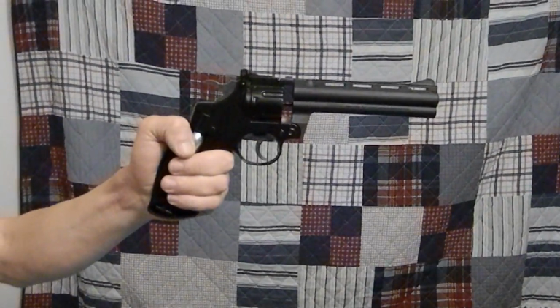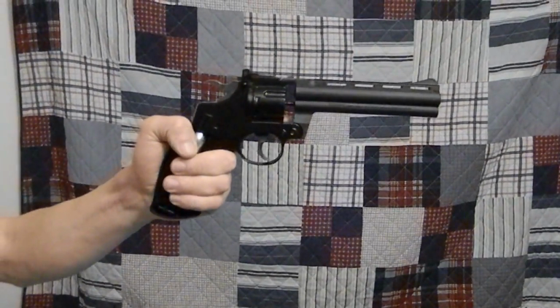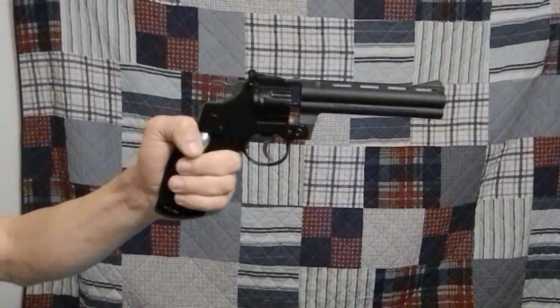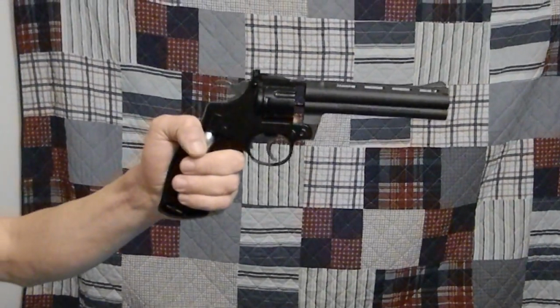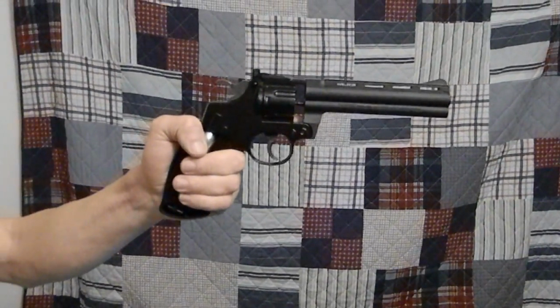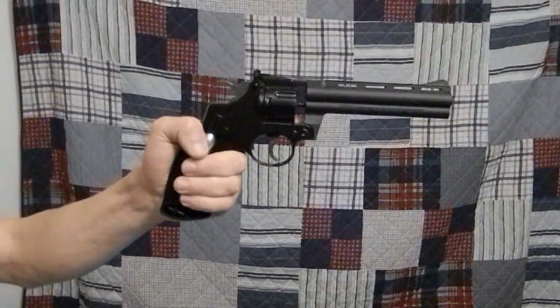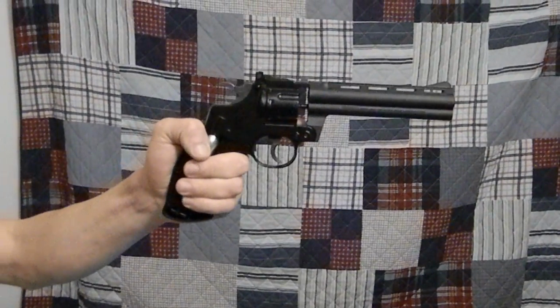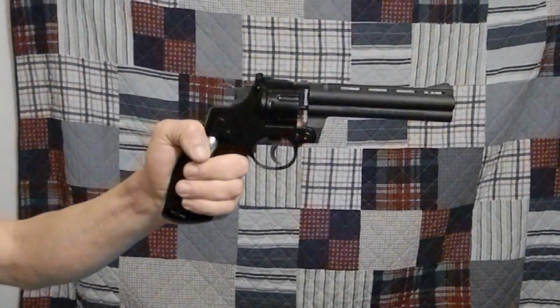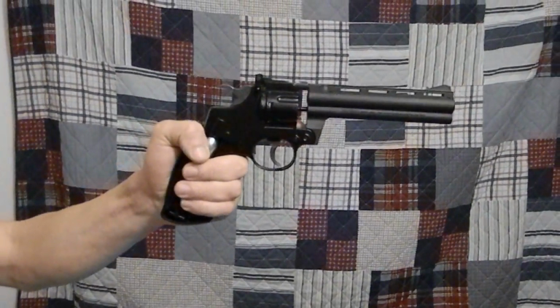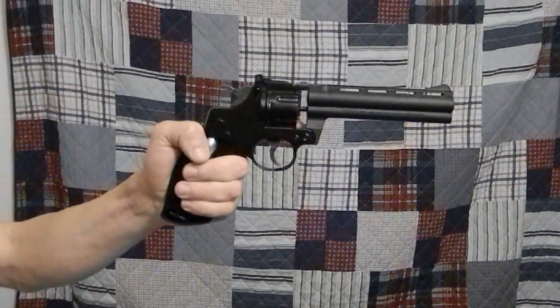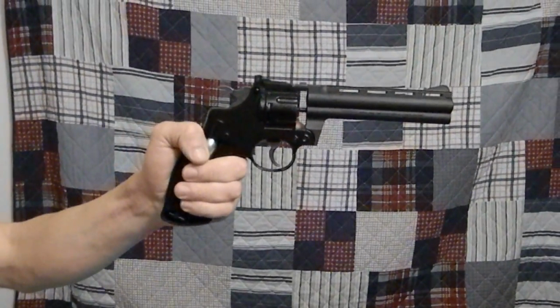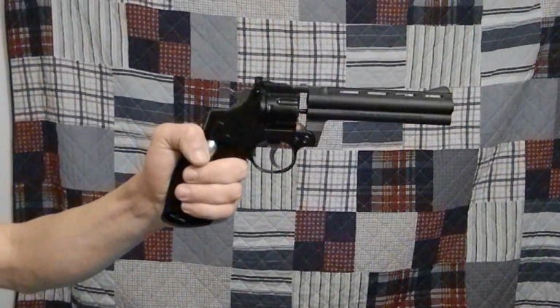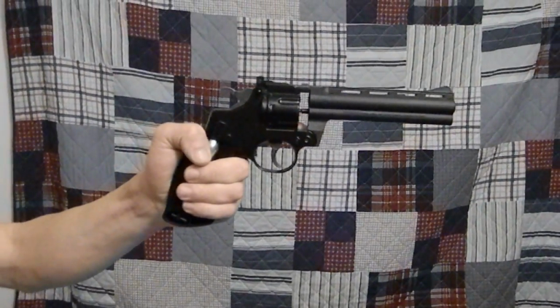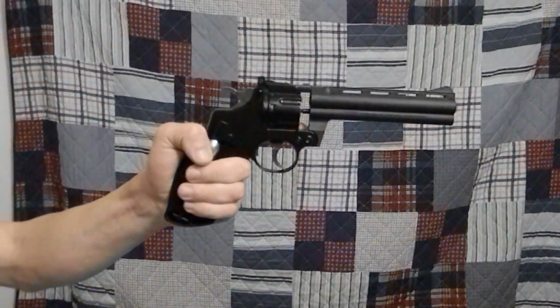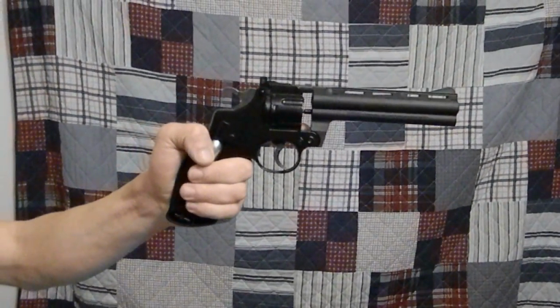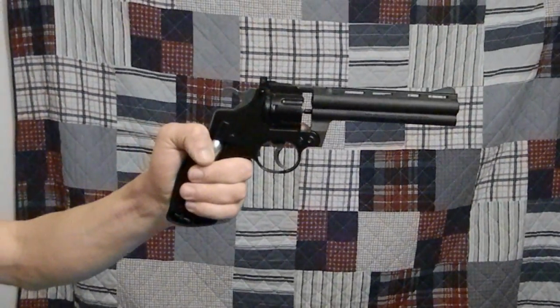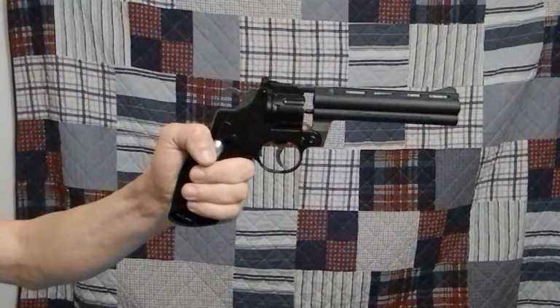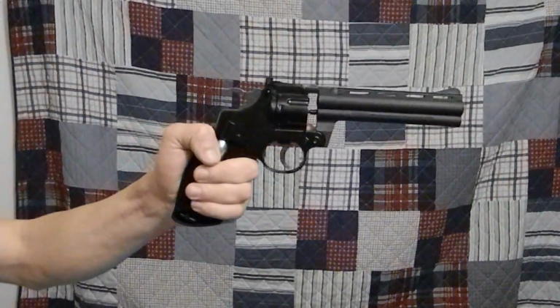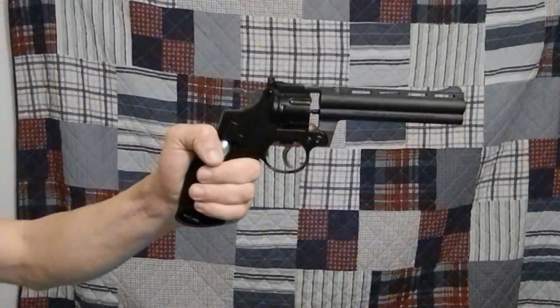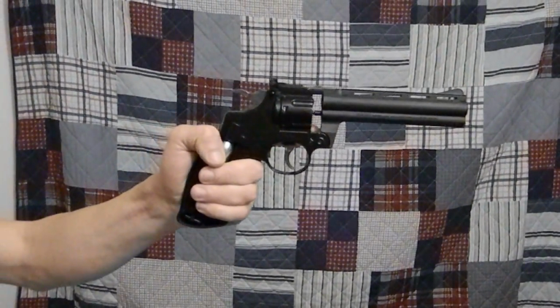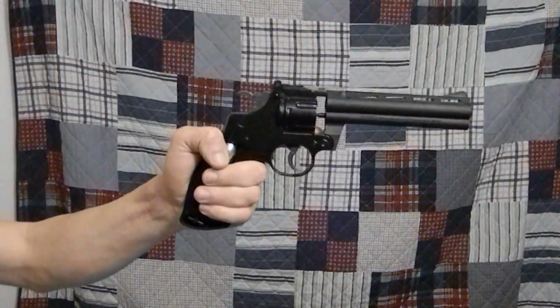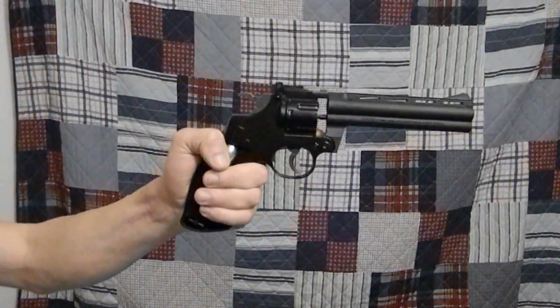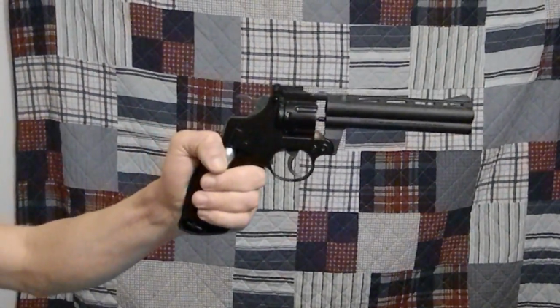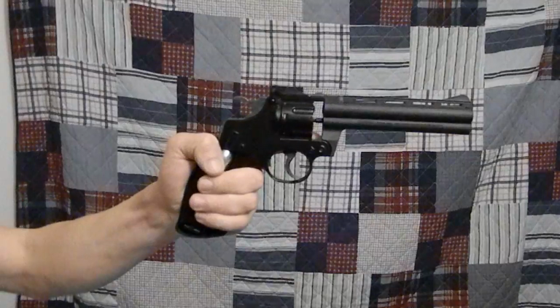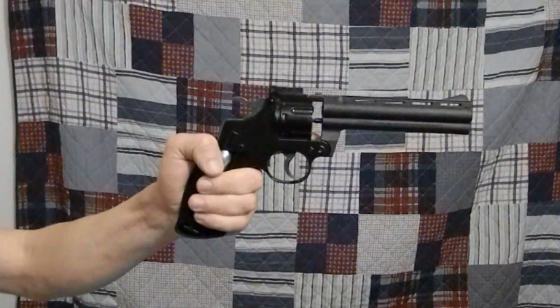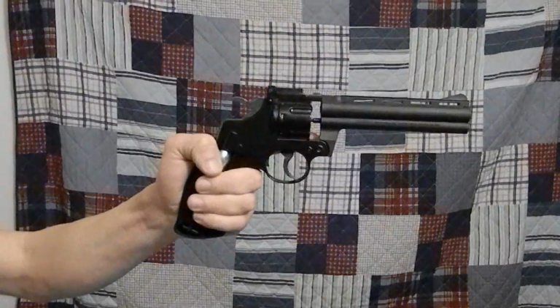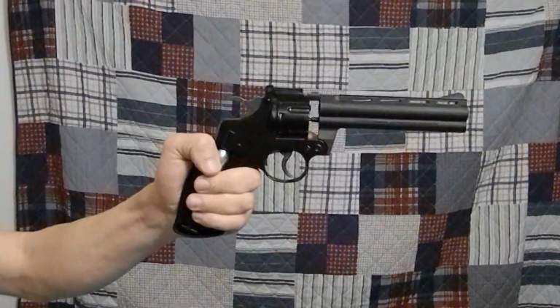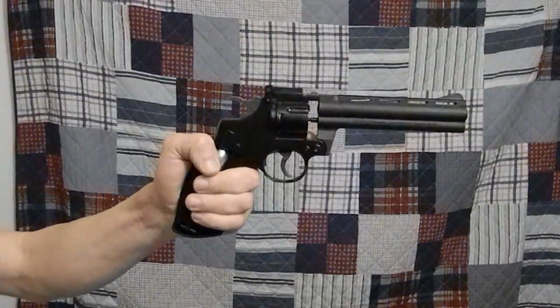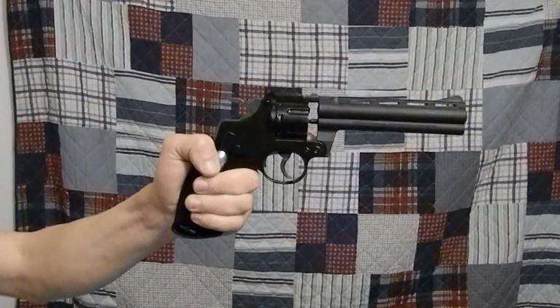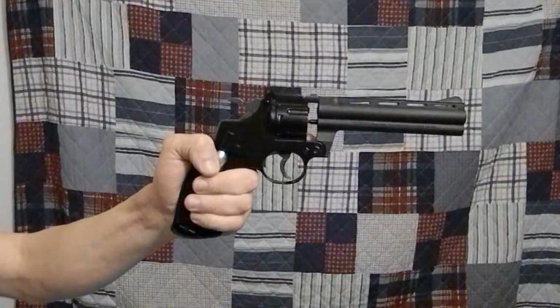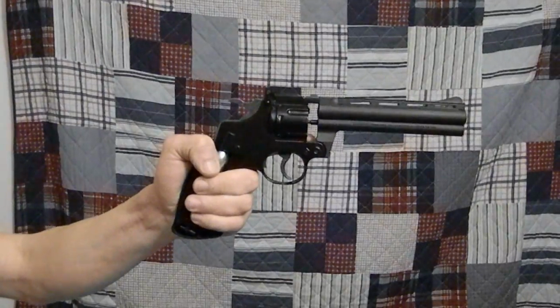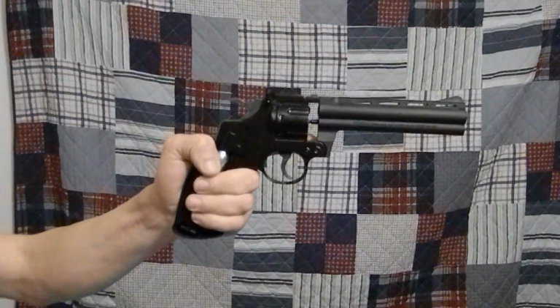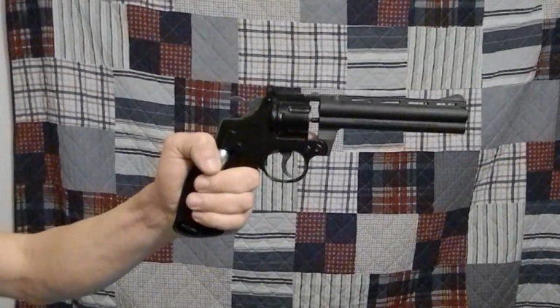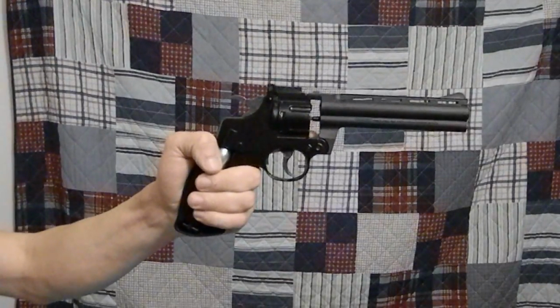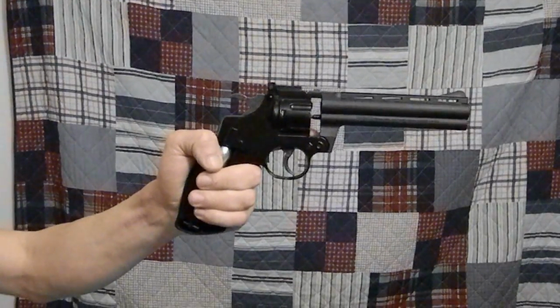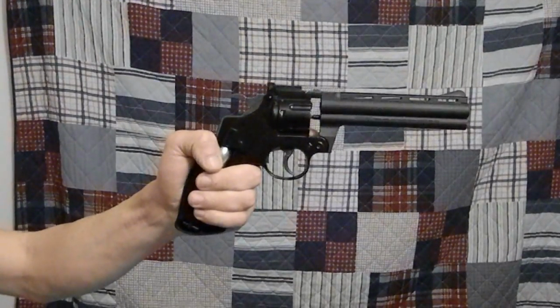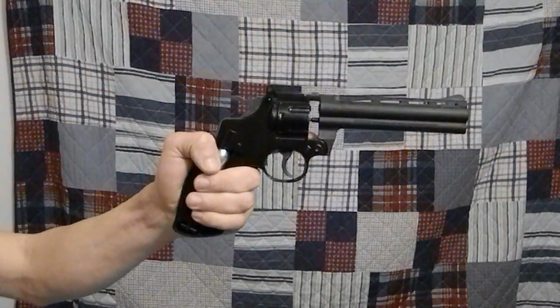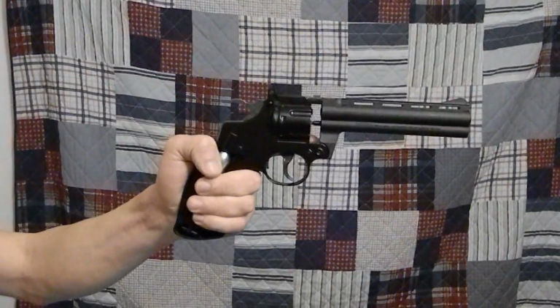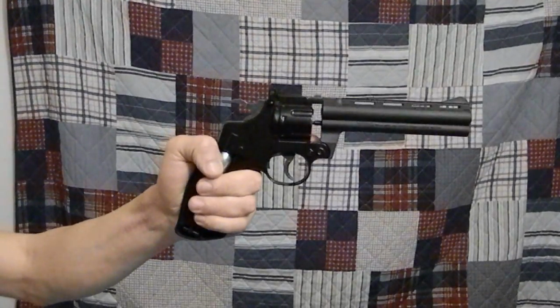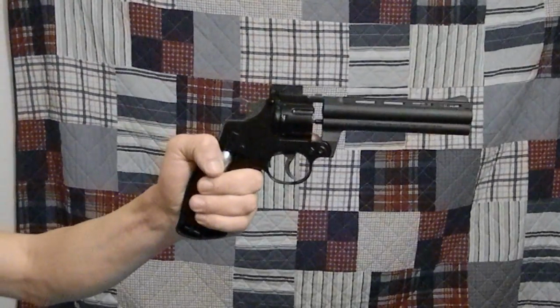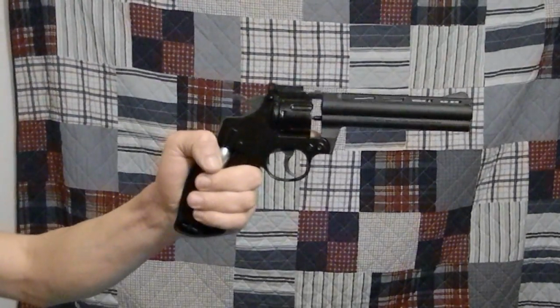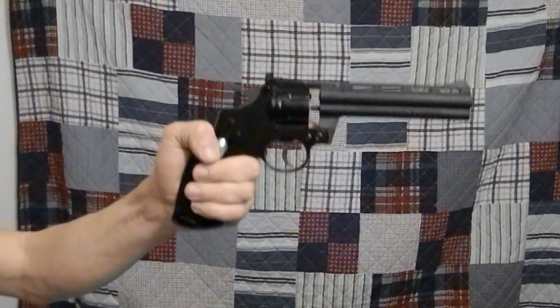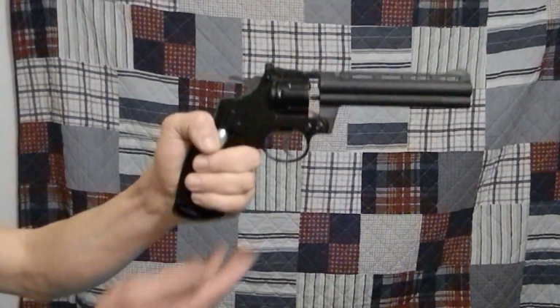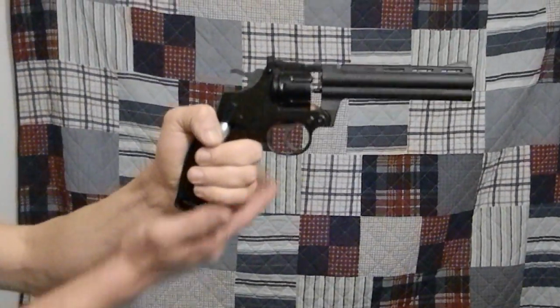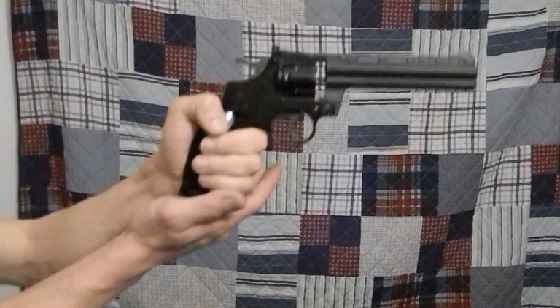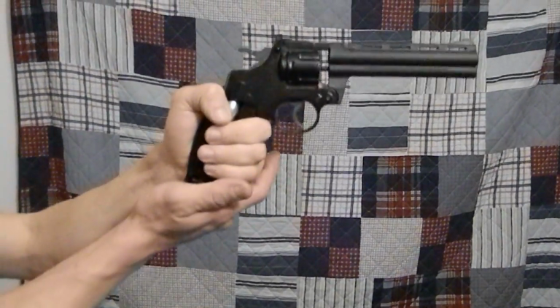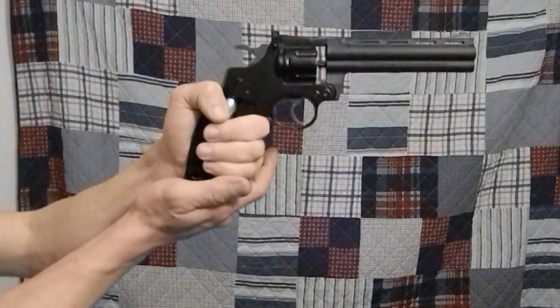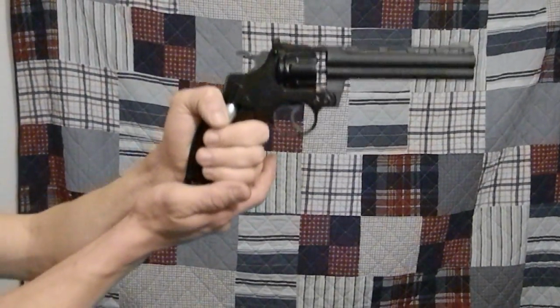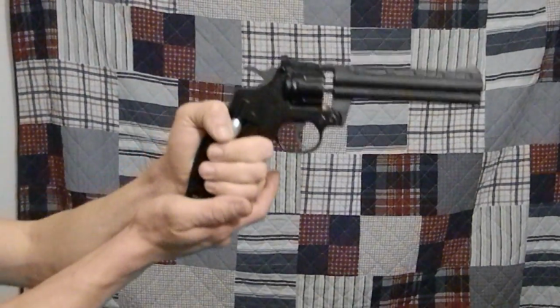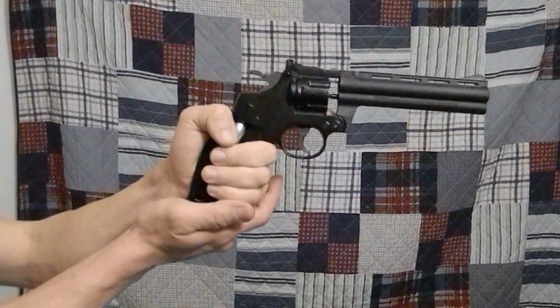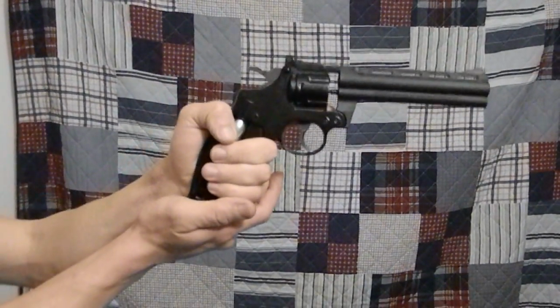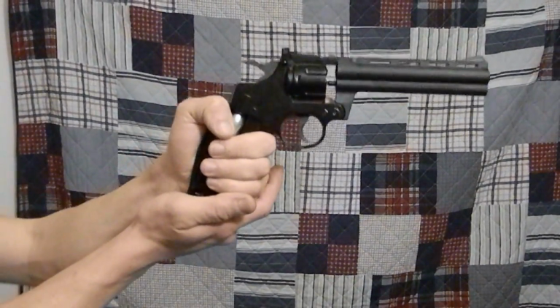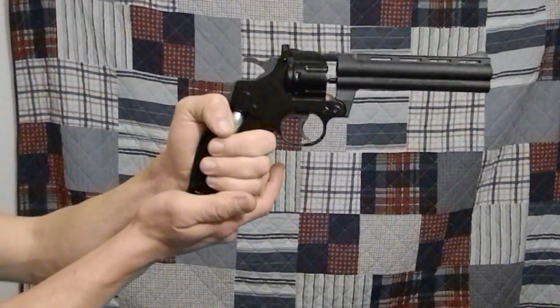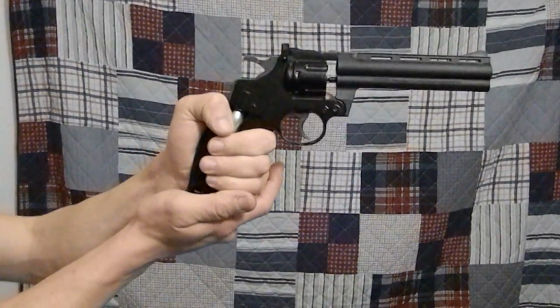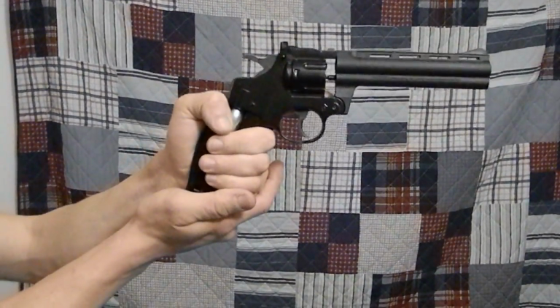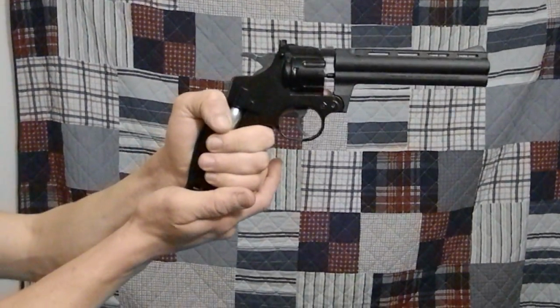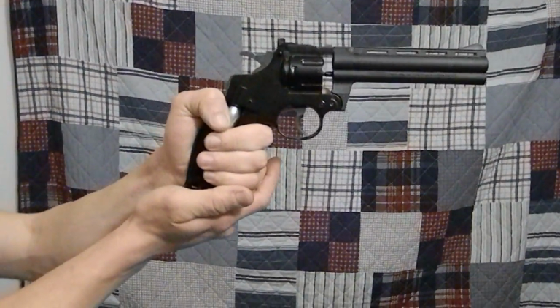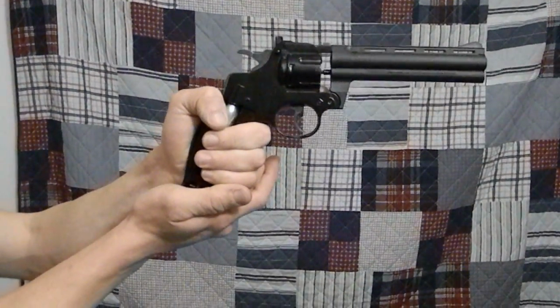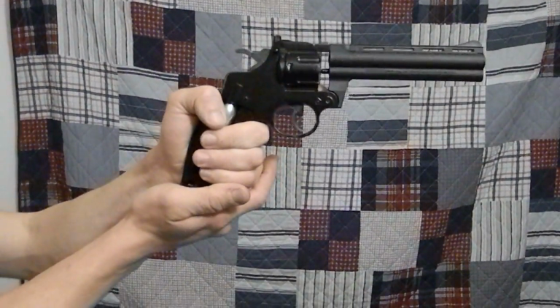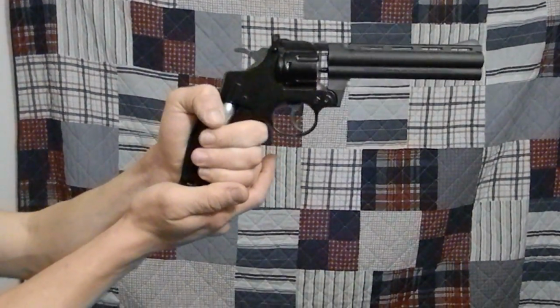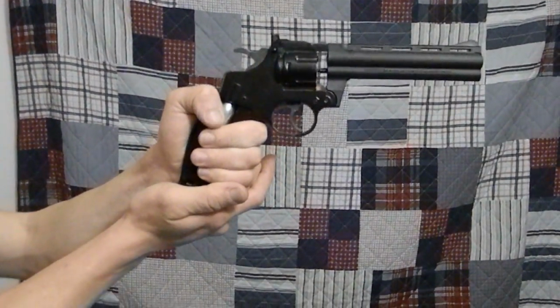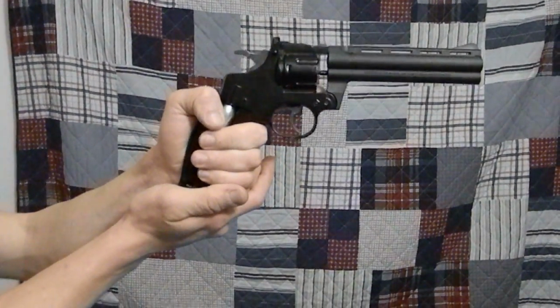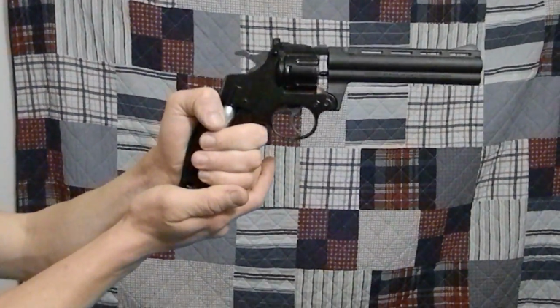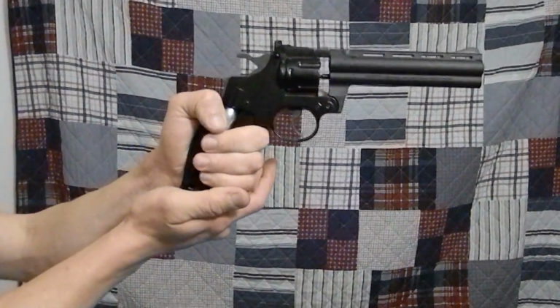Hey, welcome back everybody. Today I've got the shooting video for my Crossman 357 pellet revolver that I received for Christmas this year.